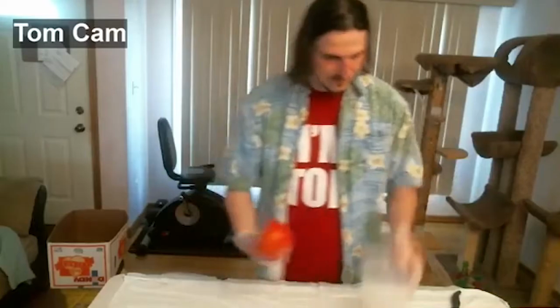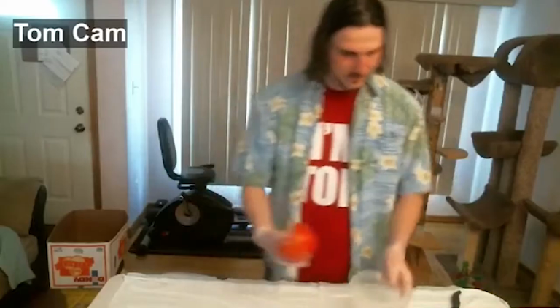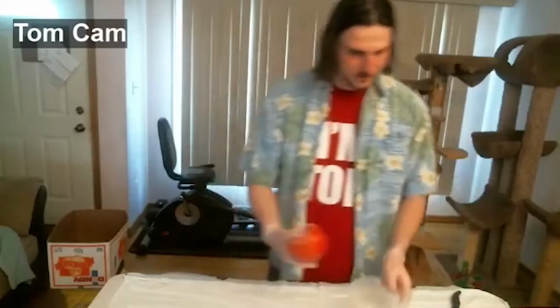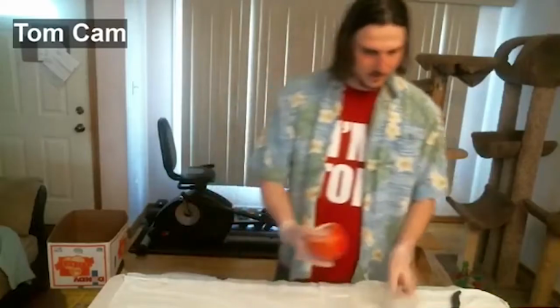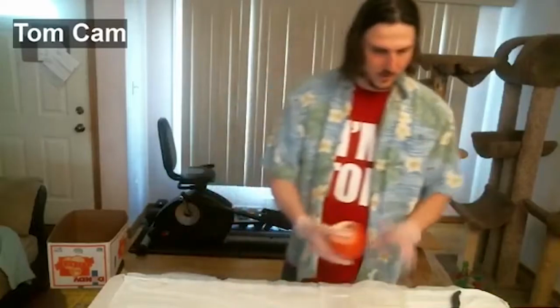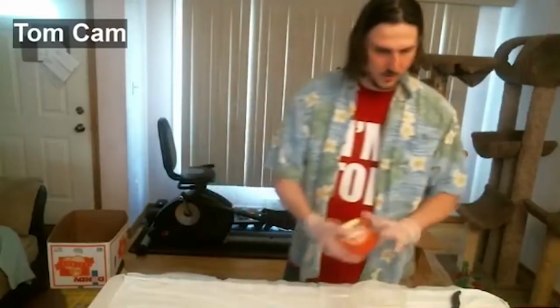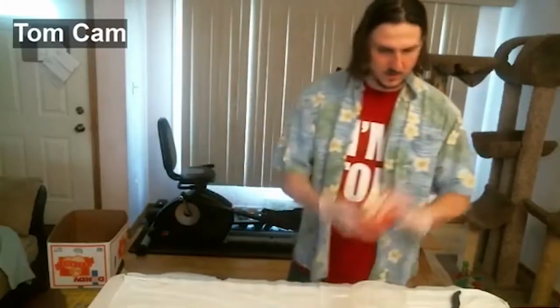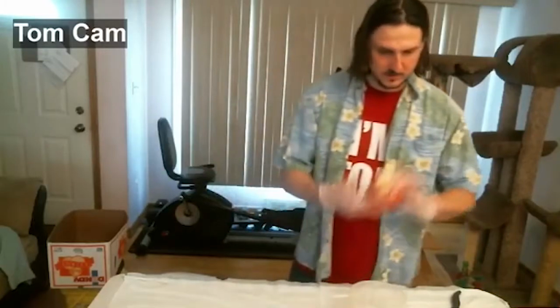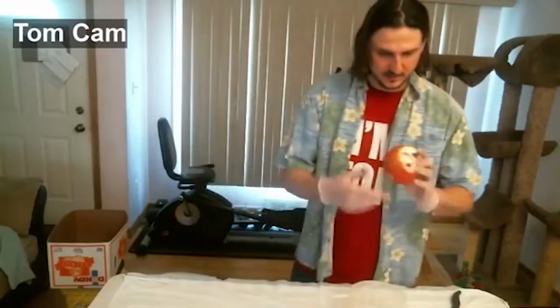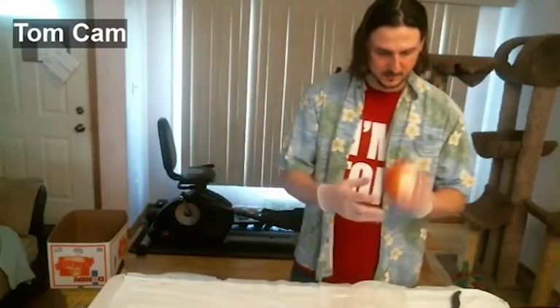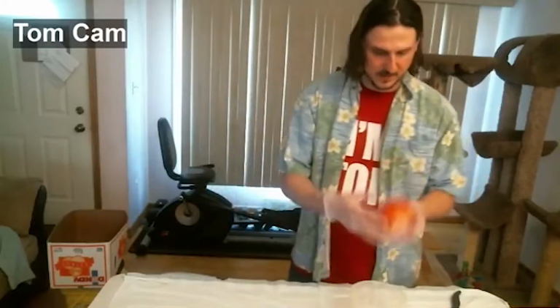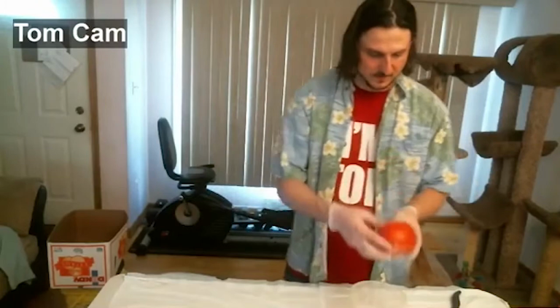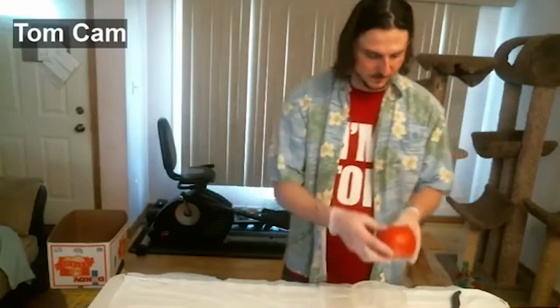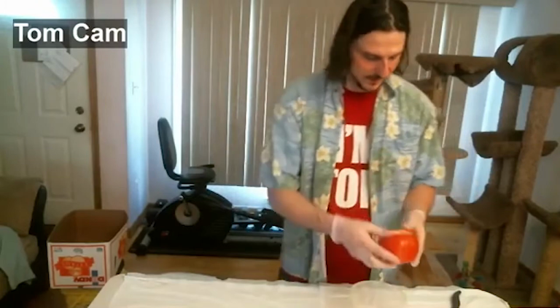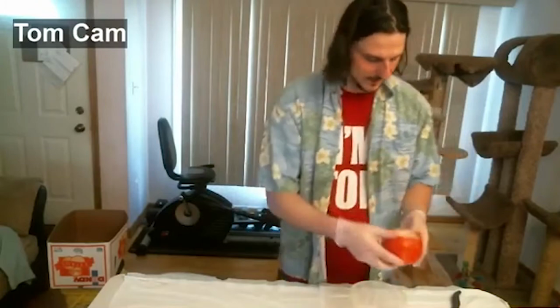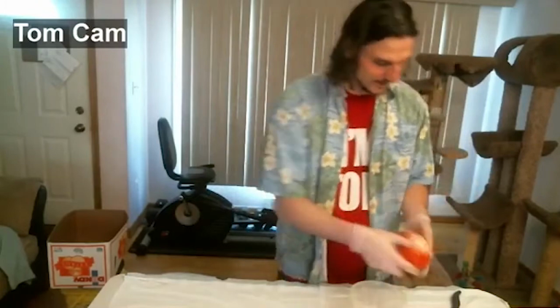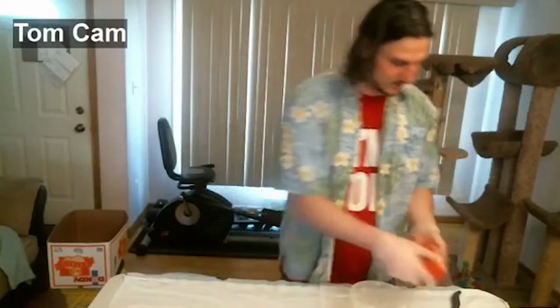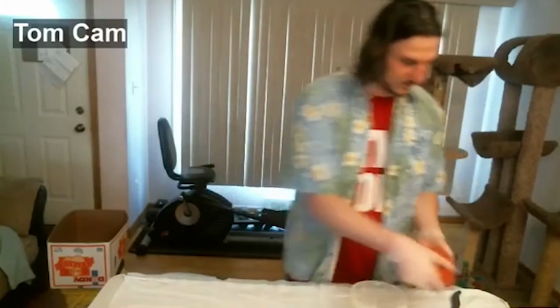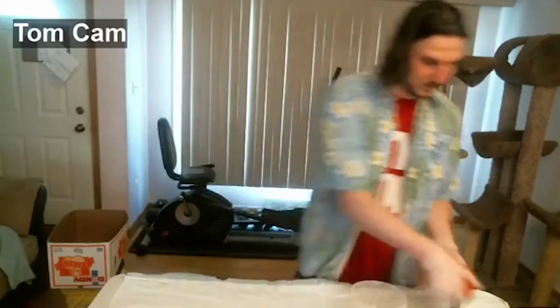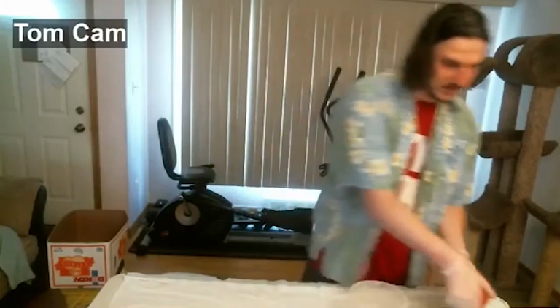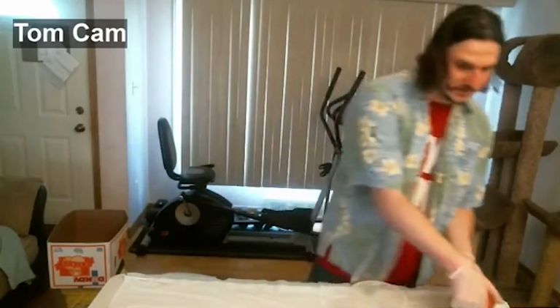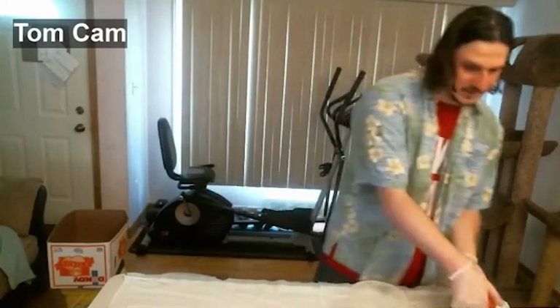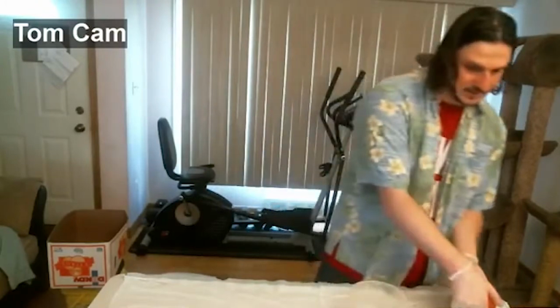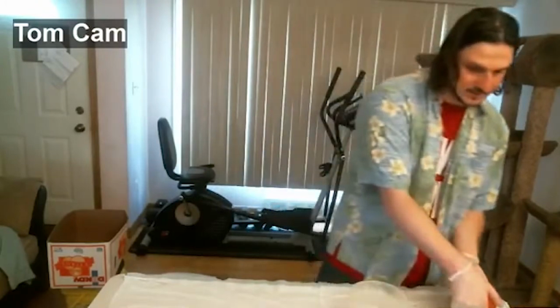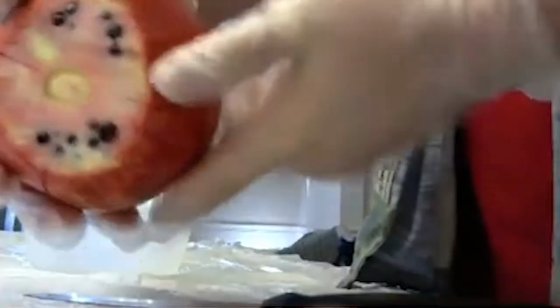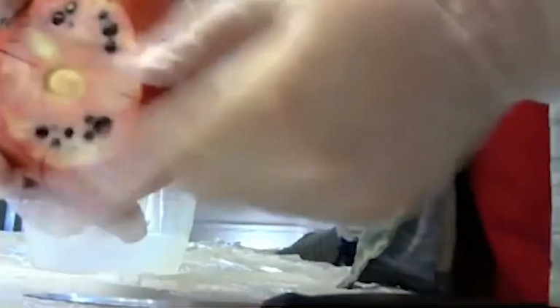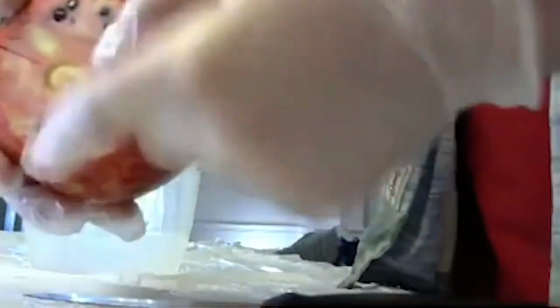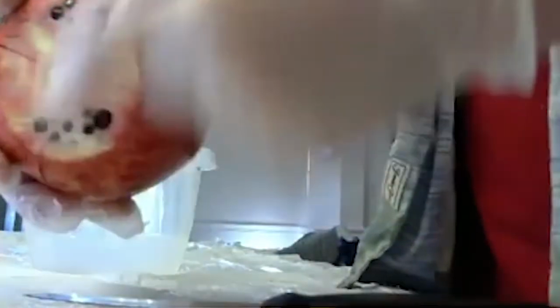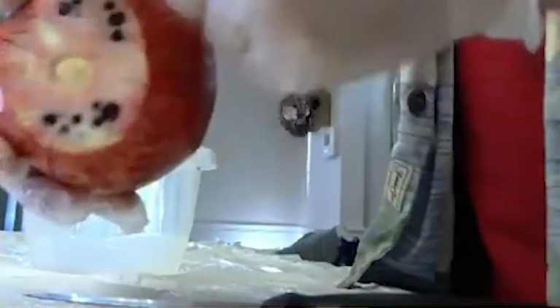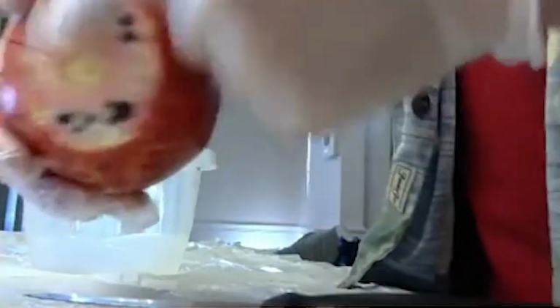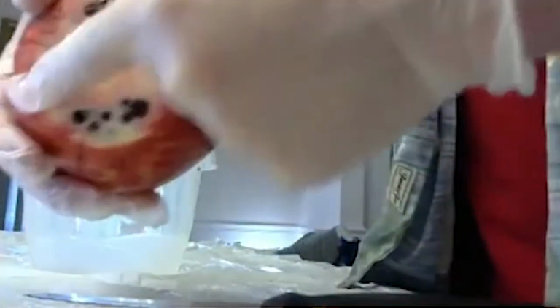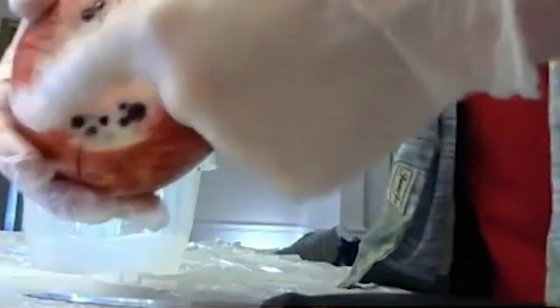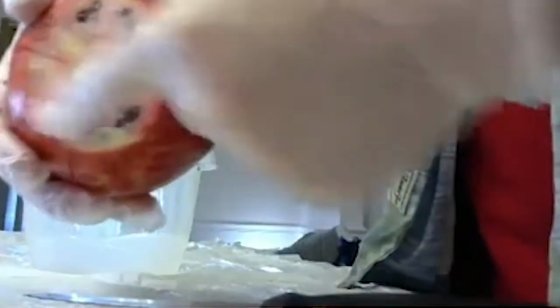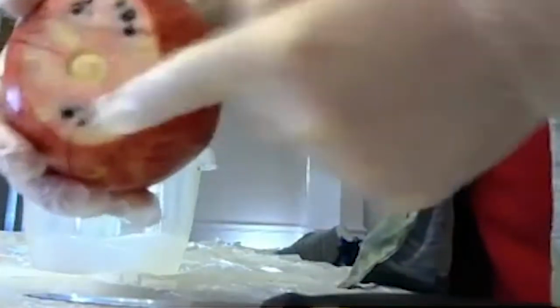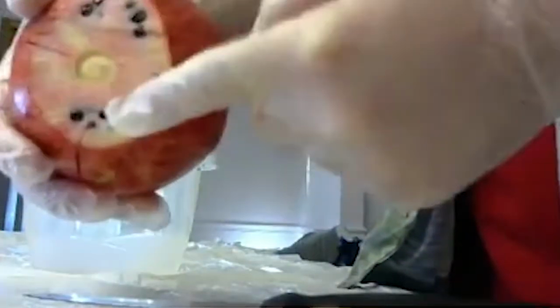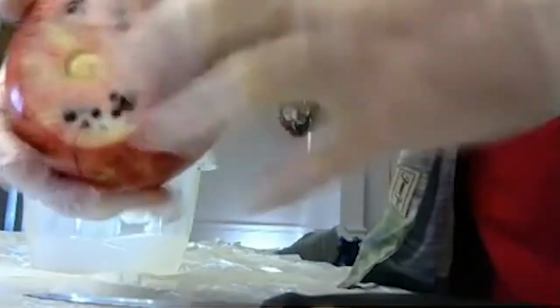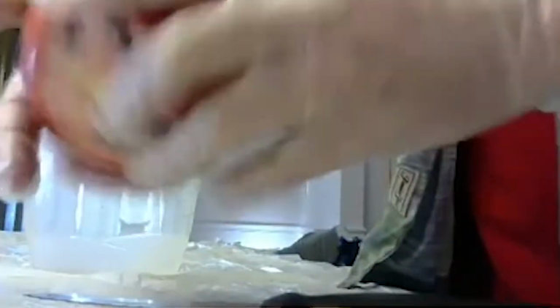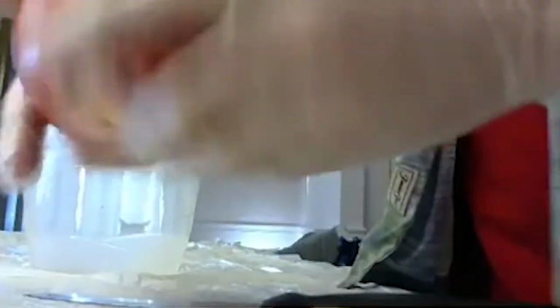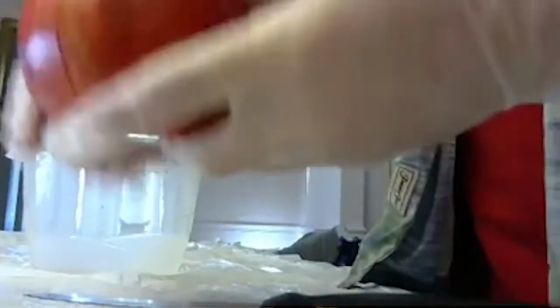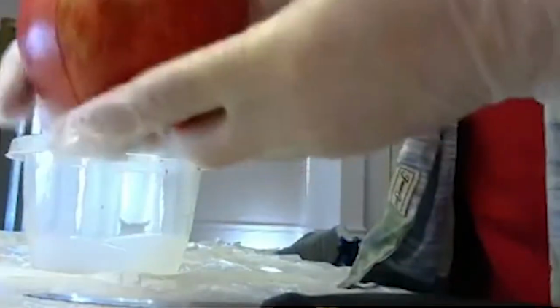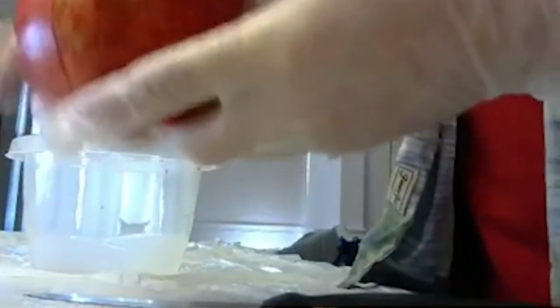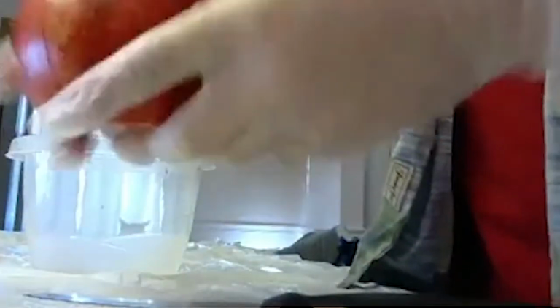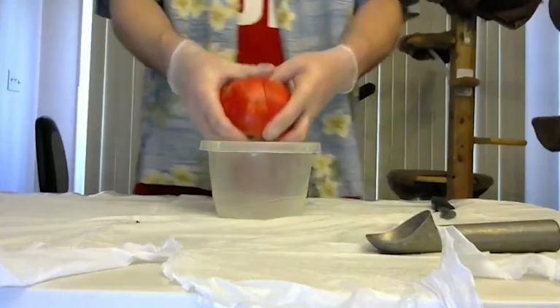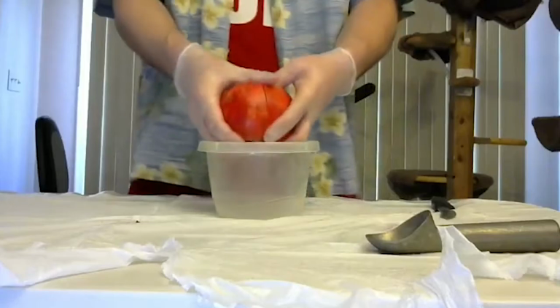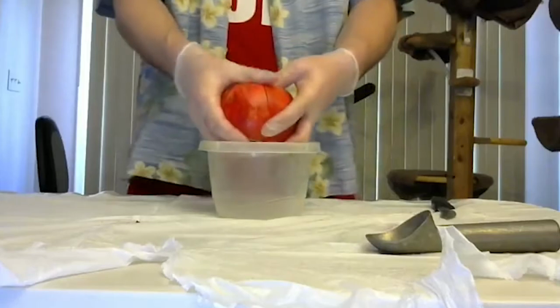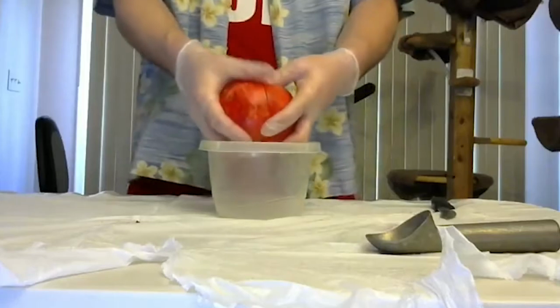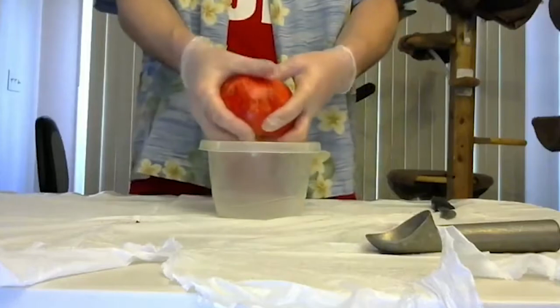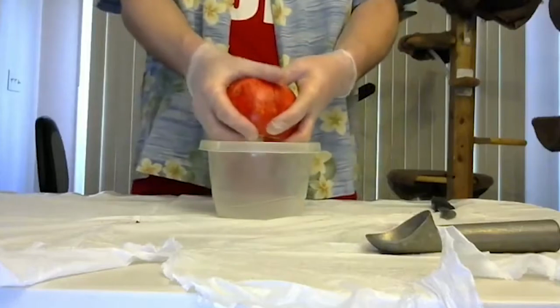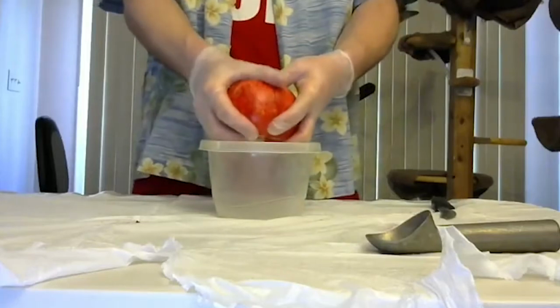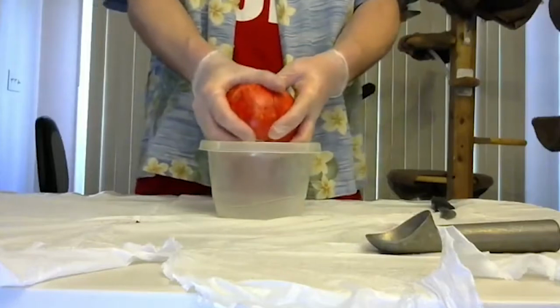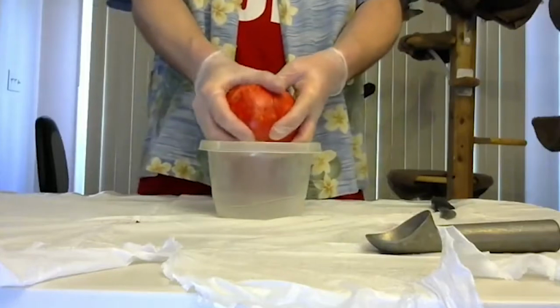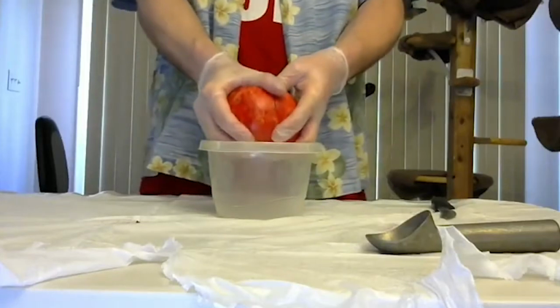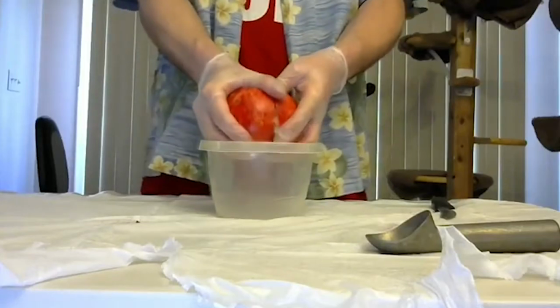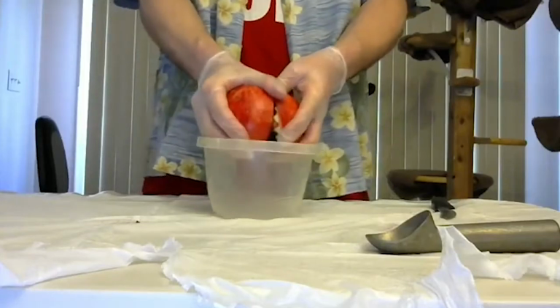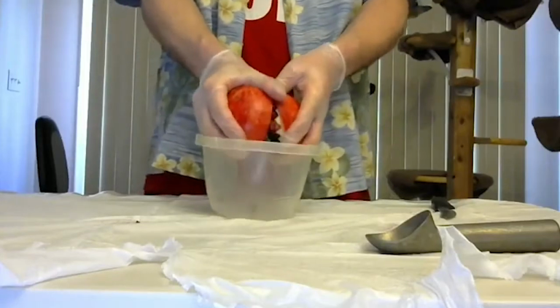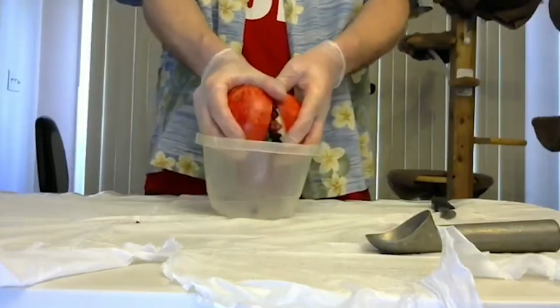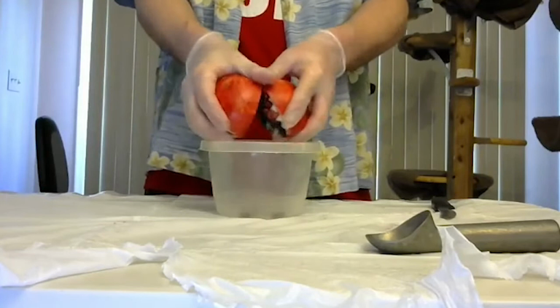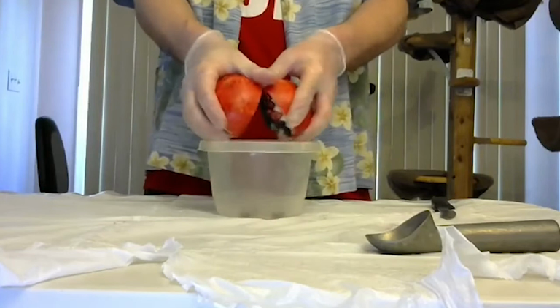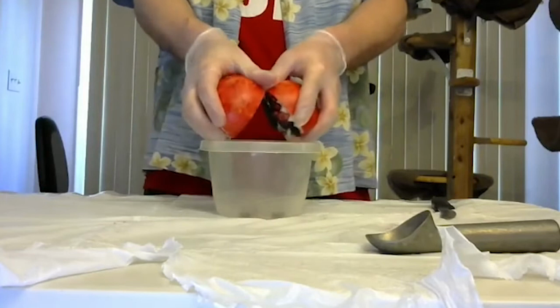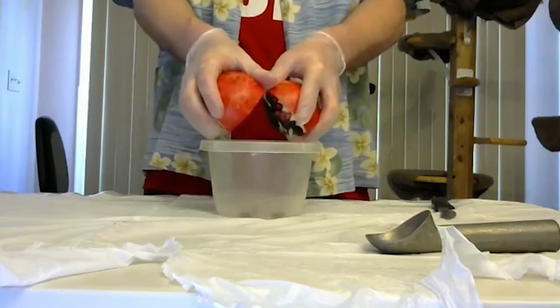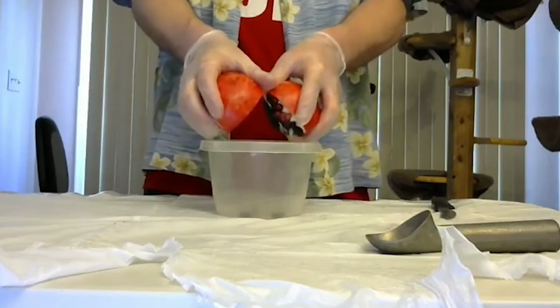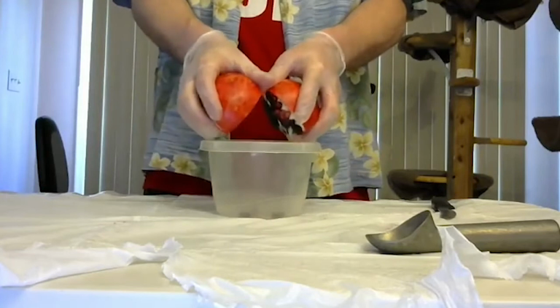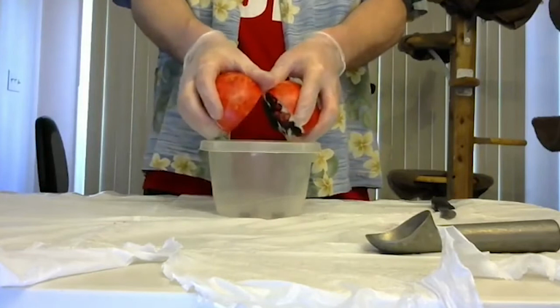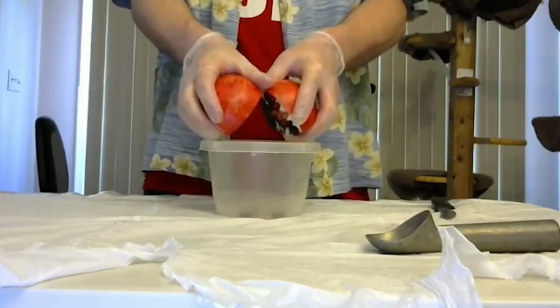Take your bowl, take your pomegranate. It should look like this — it's got these little cuts coming in. And over the bowl, you break it open.